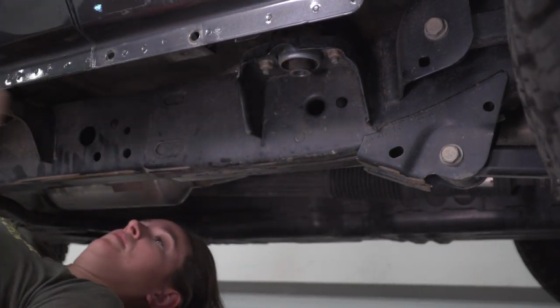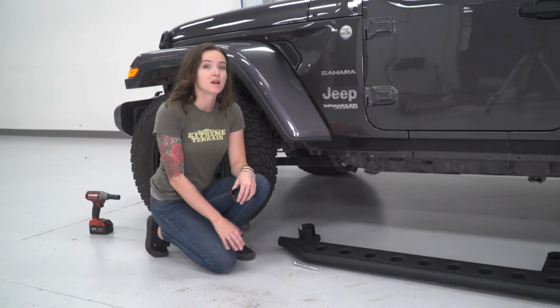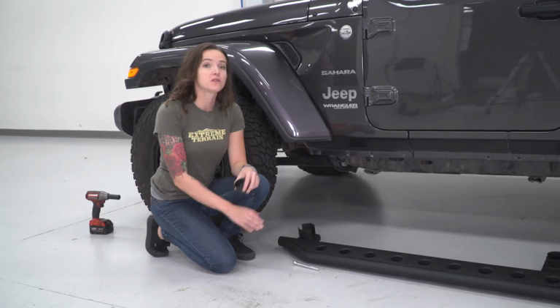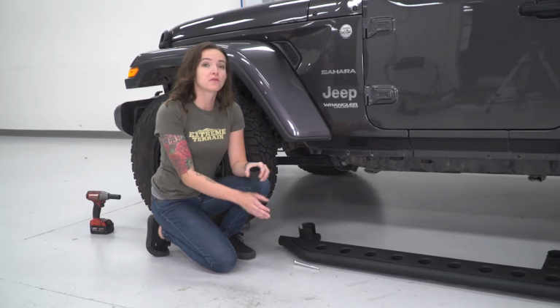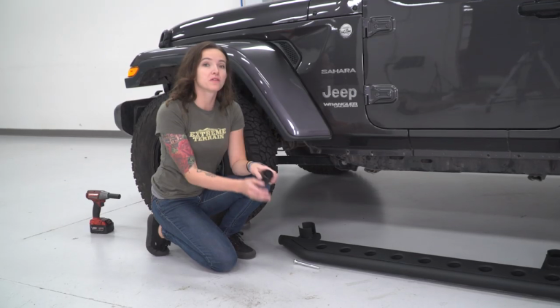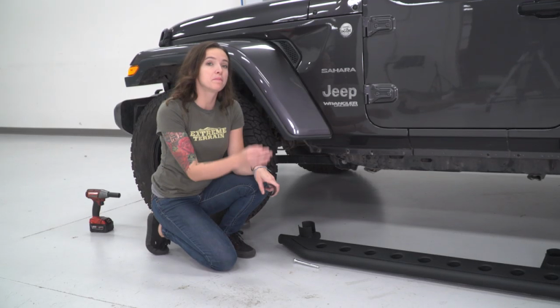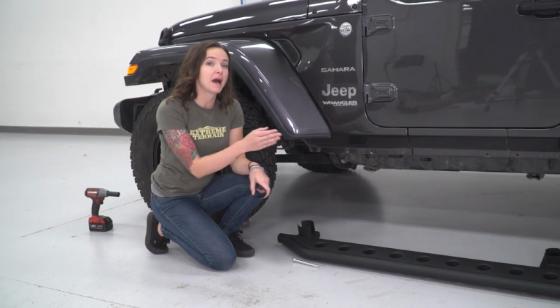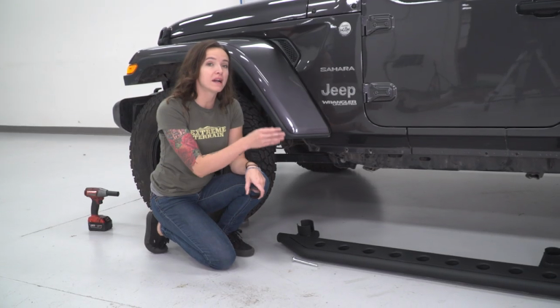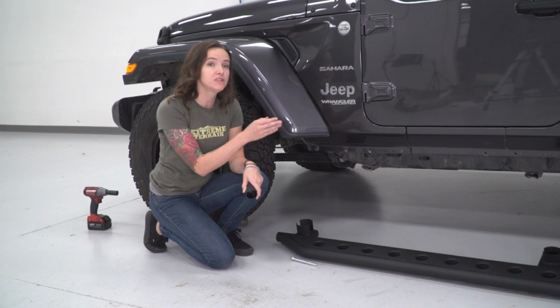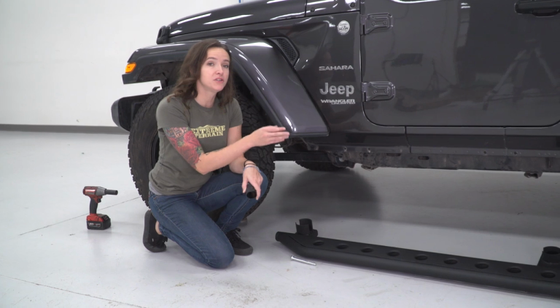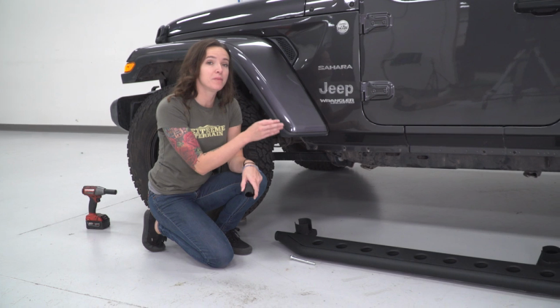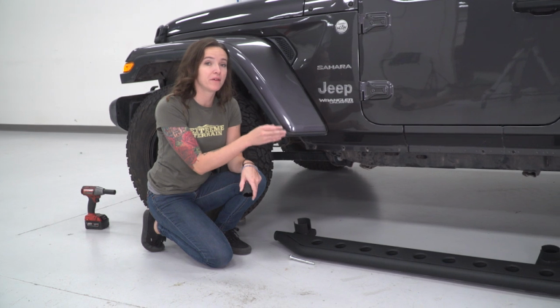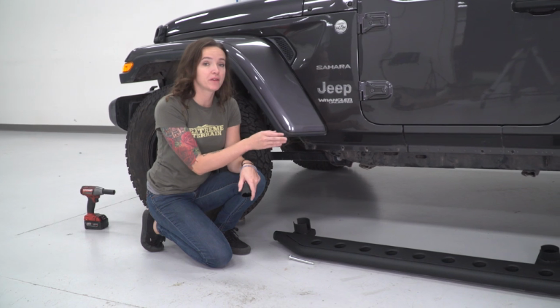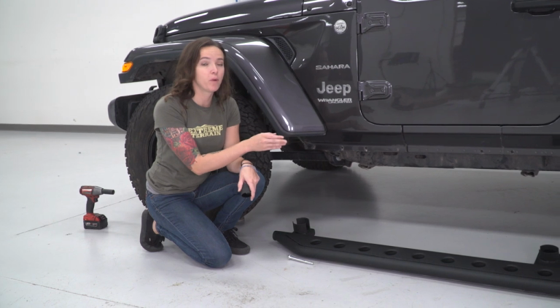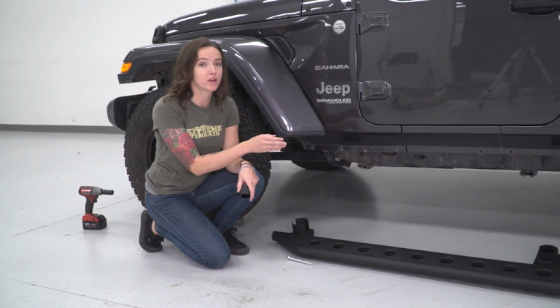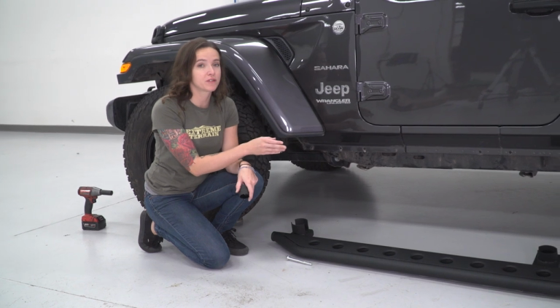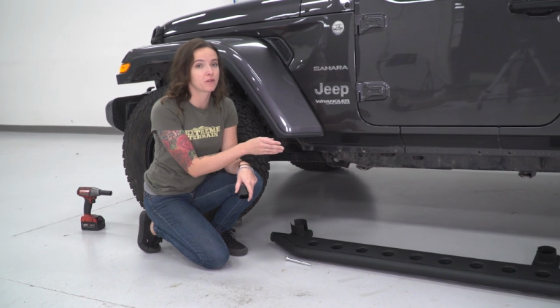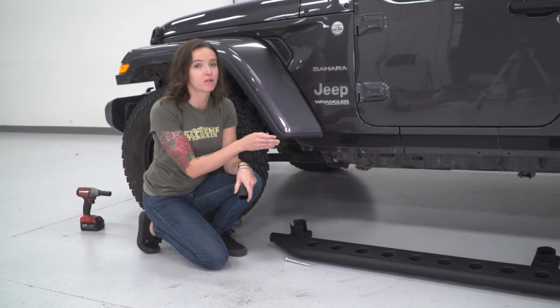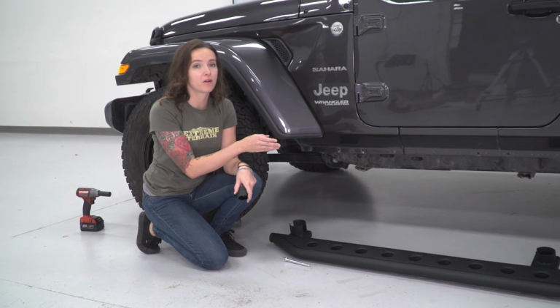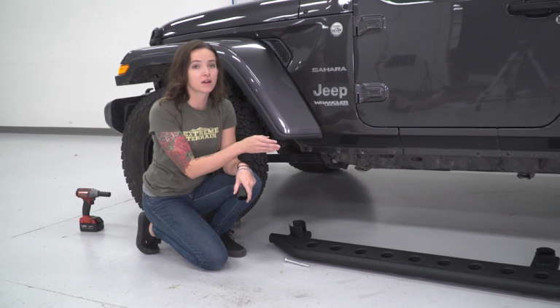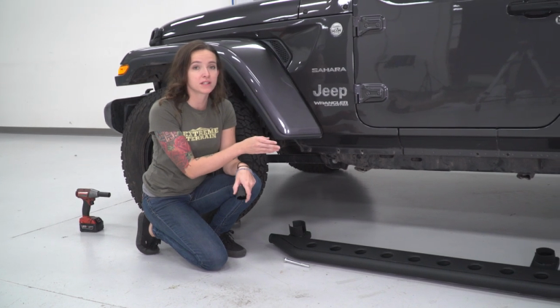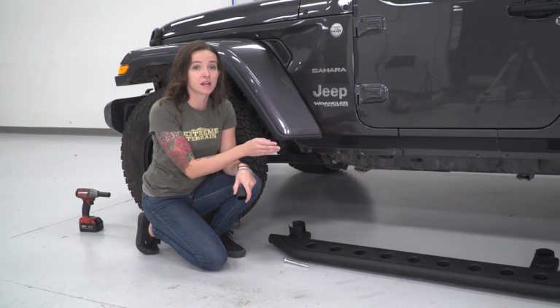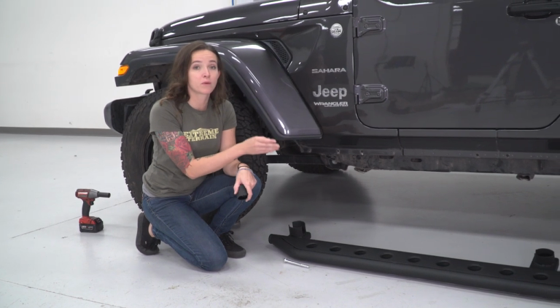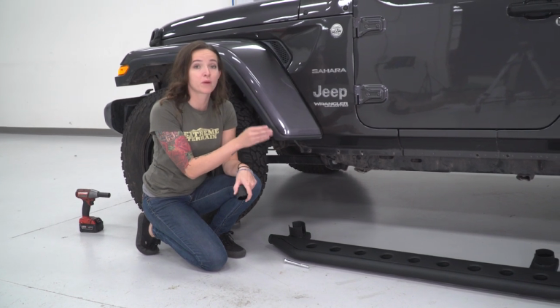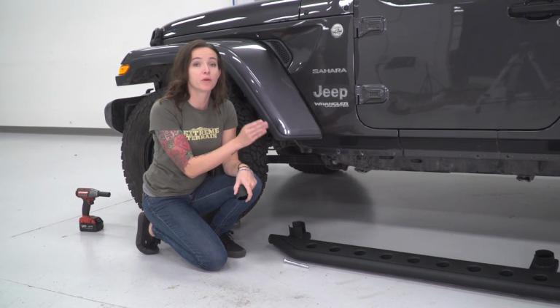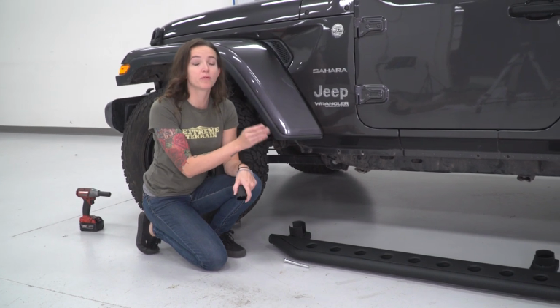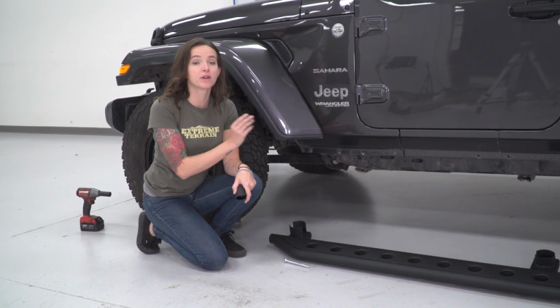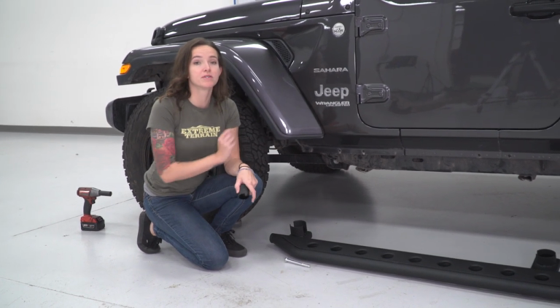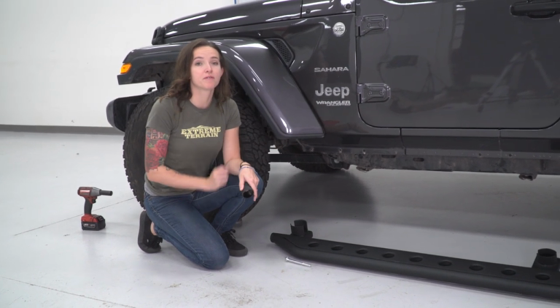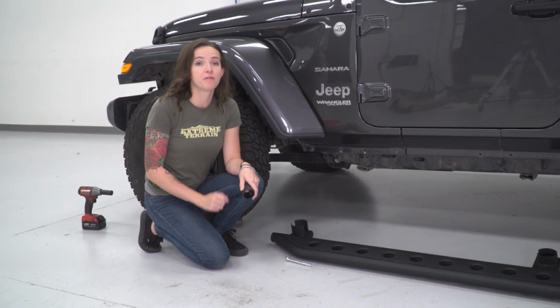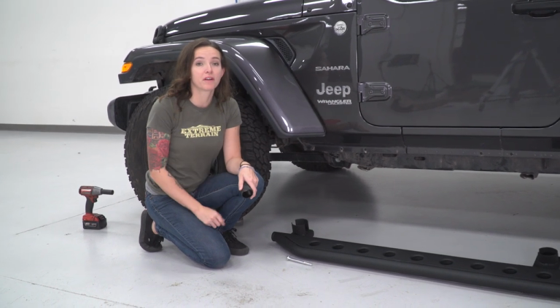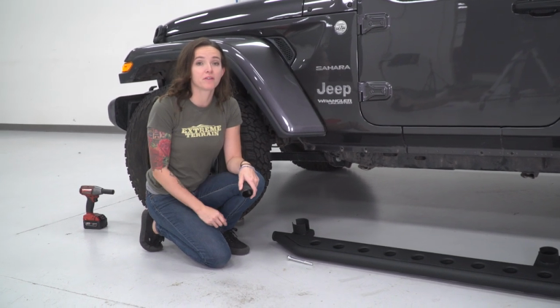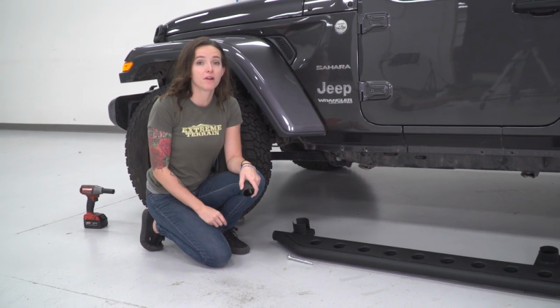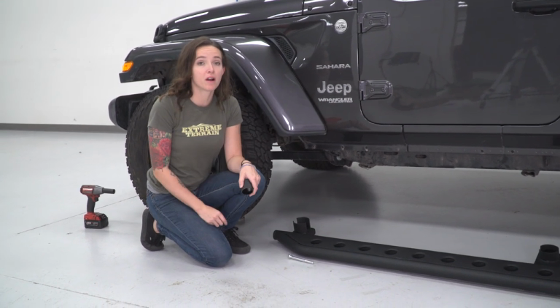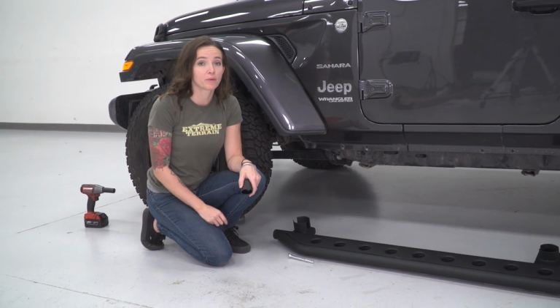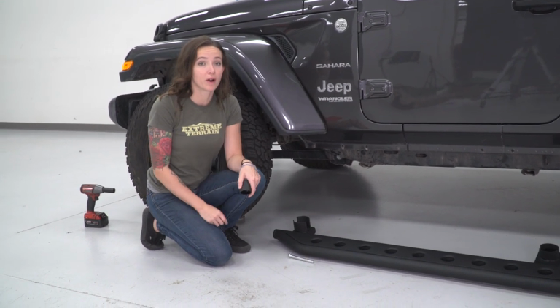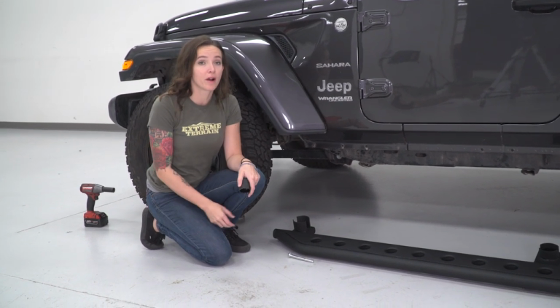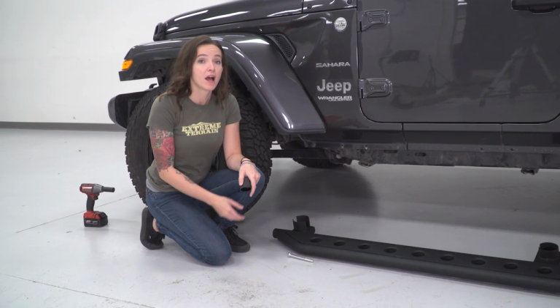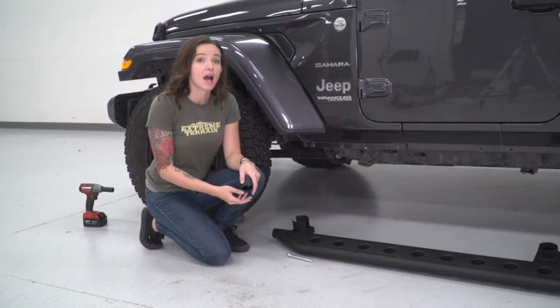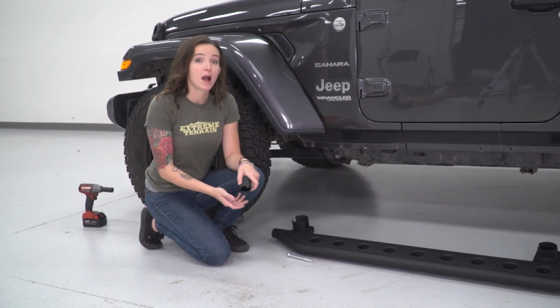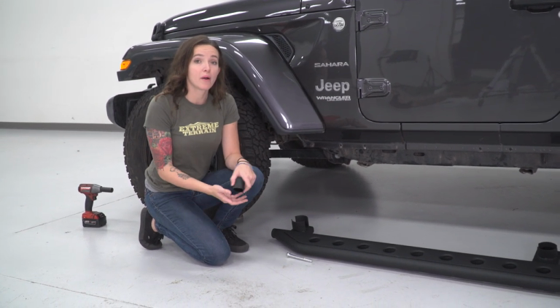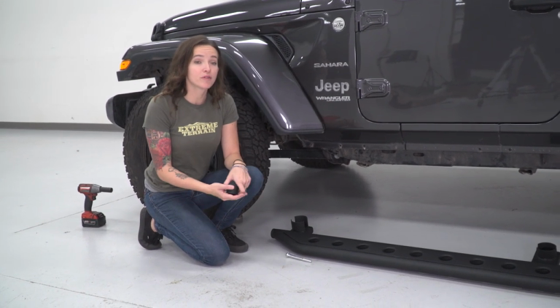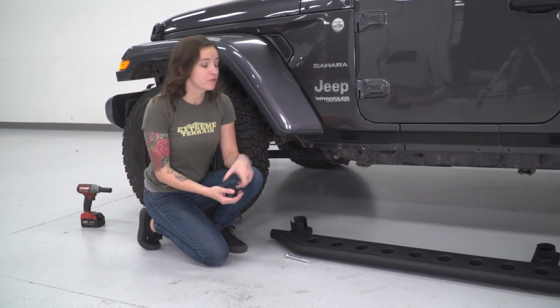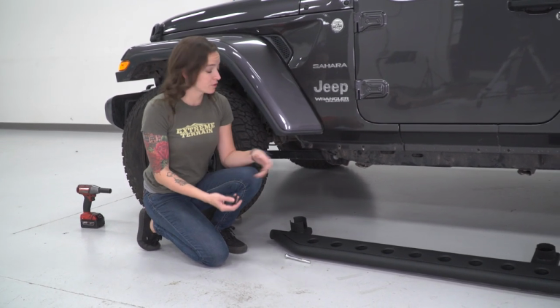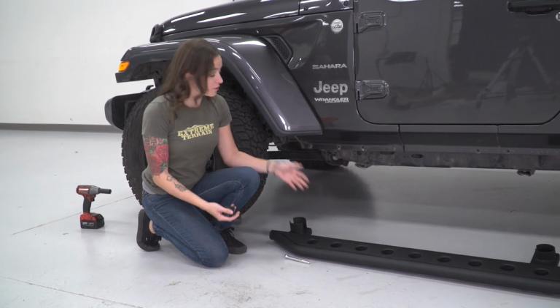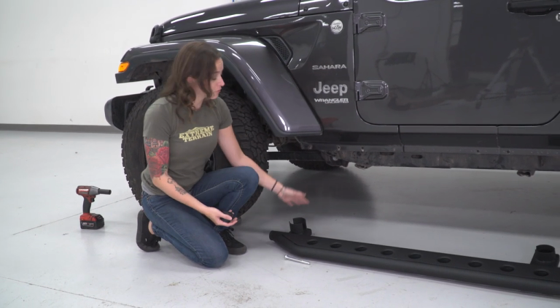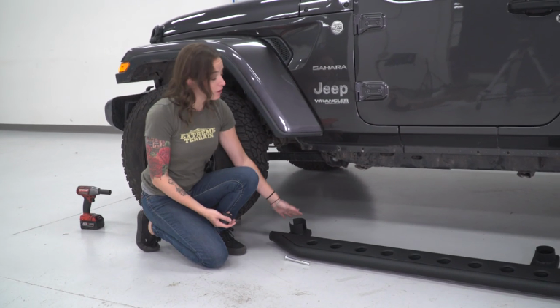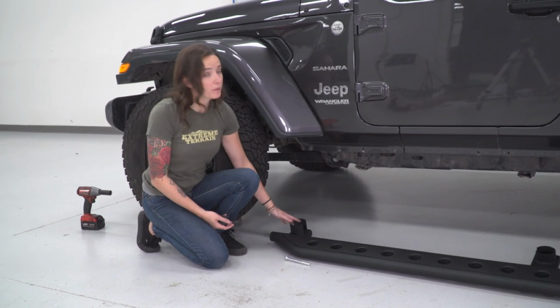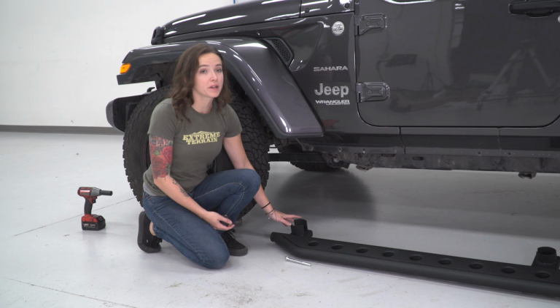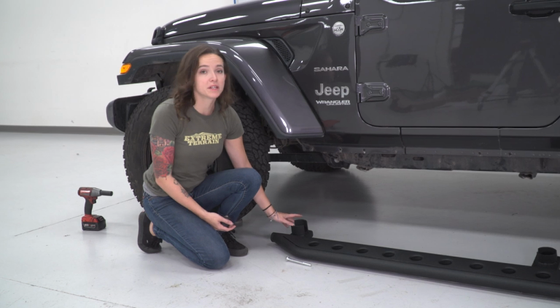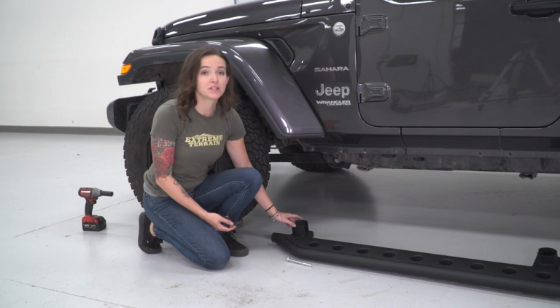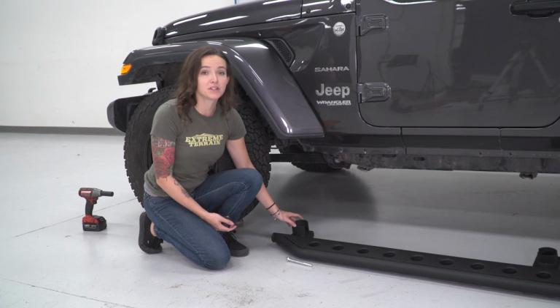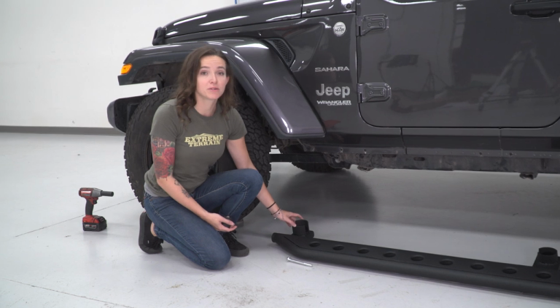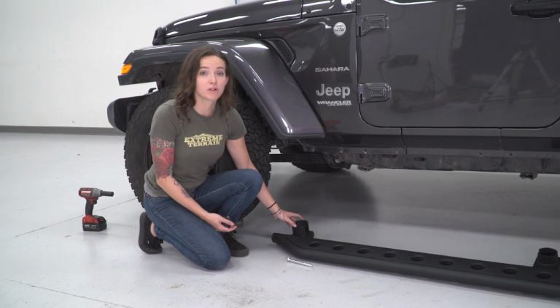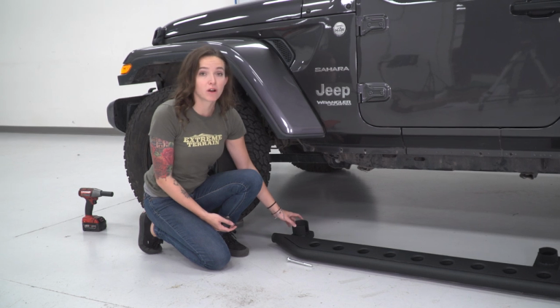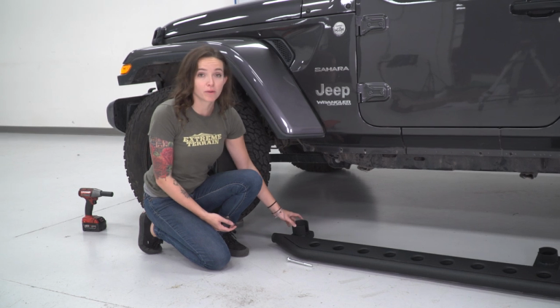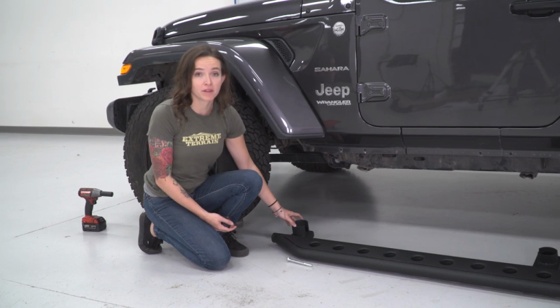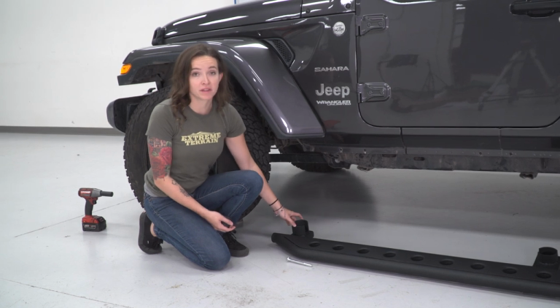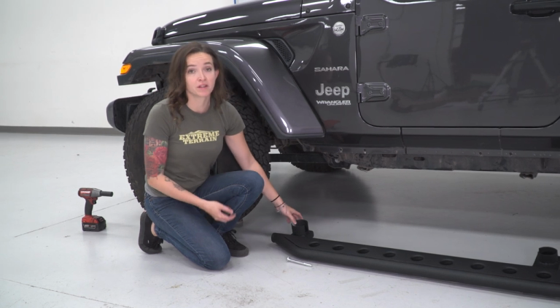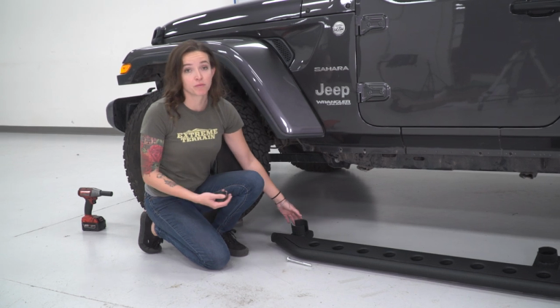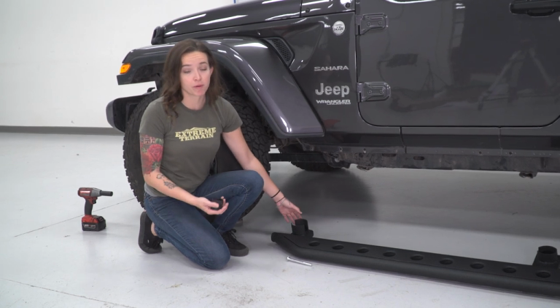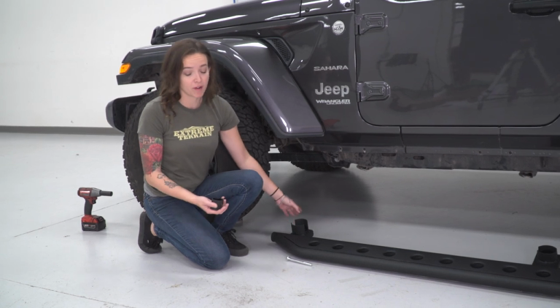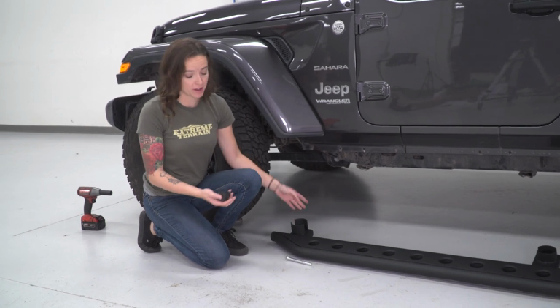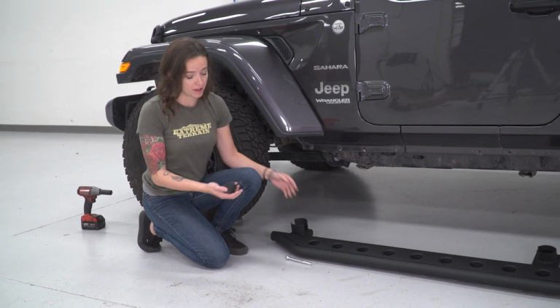For the back two mounting points for our rock slider, we will reuse the factory hardware. However, for the front, we're going to need to use the hardware that they've provided.